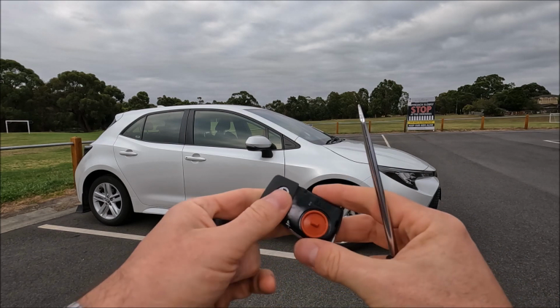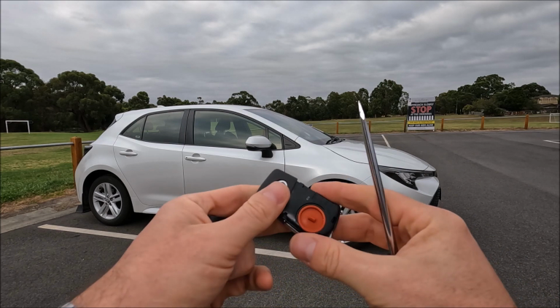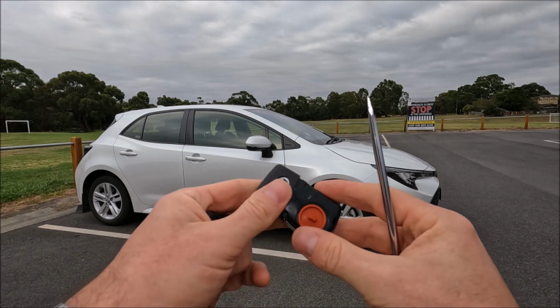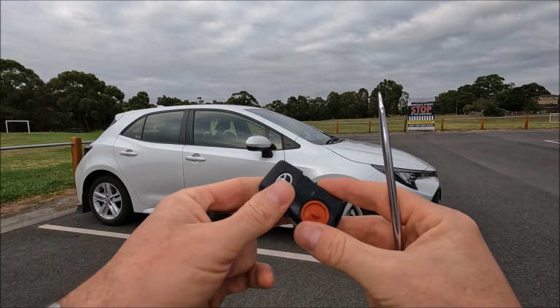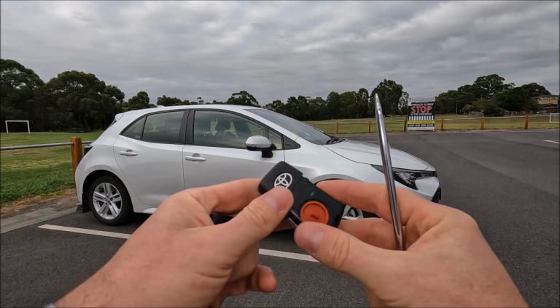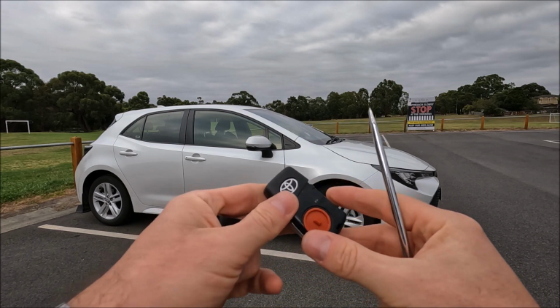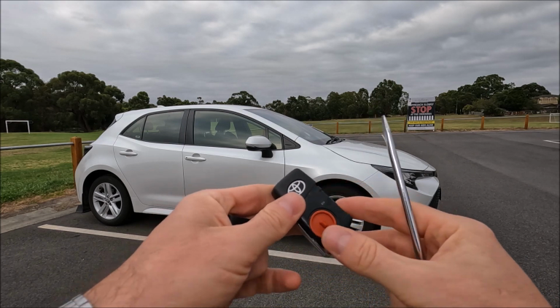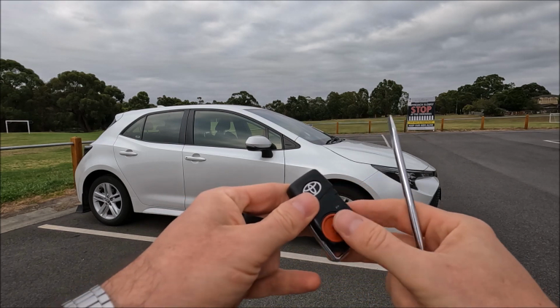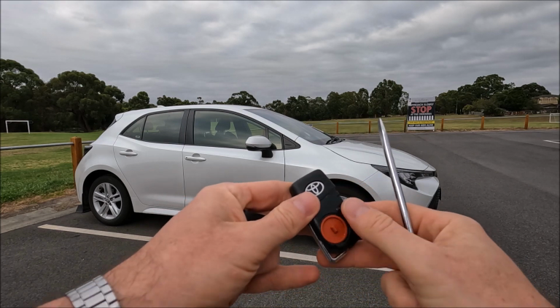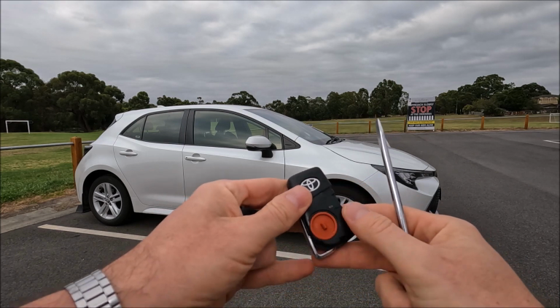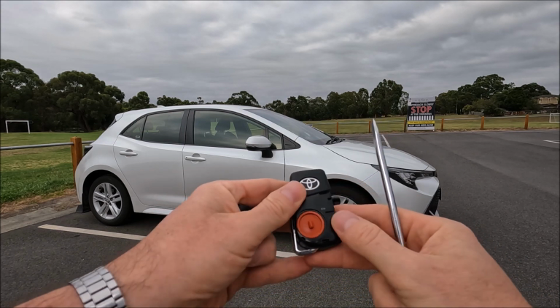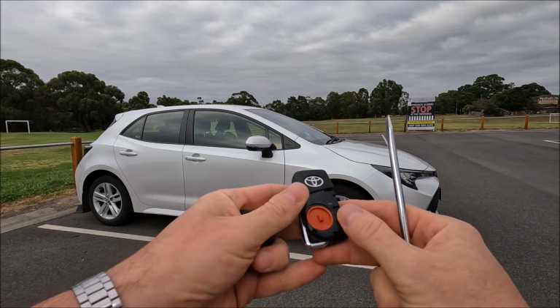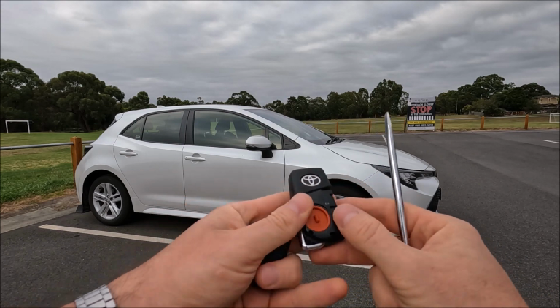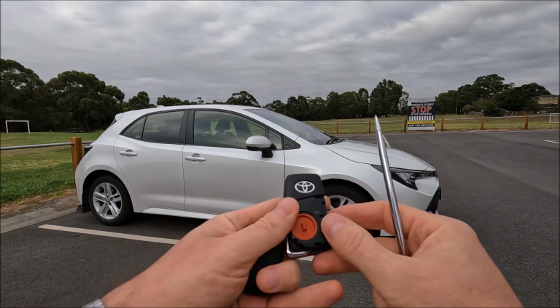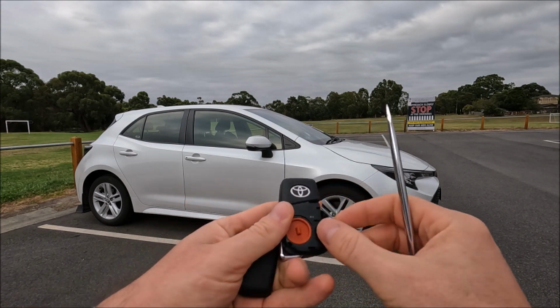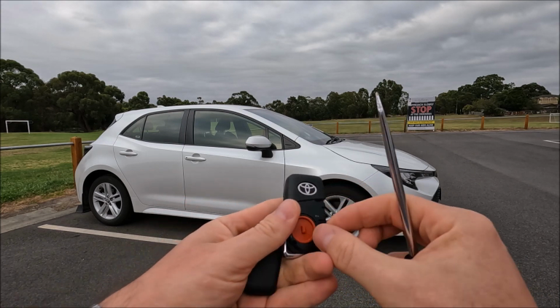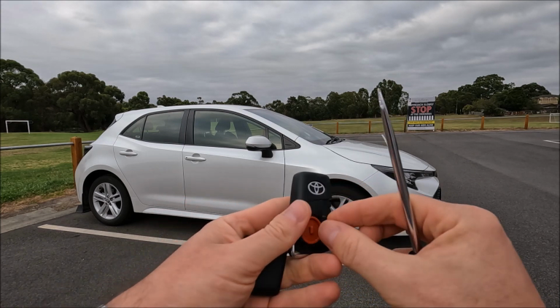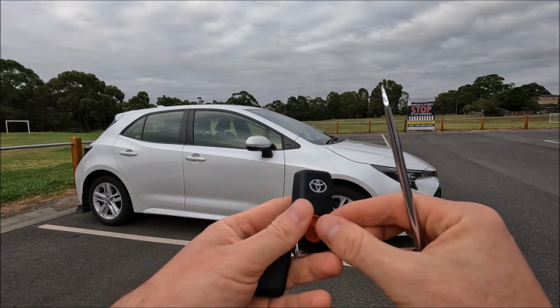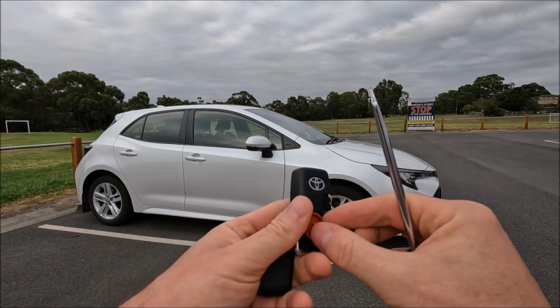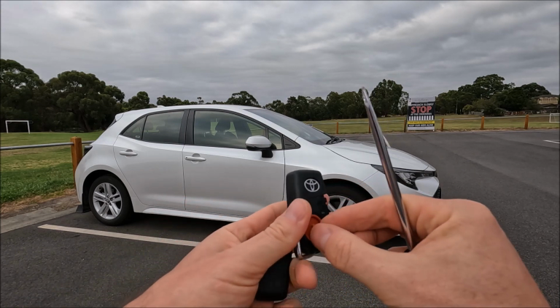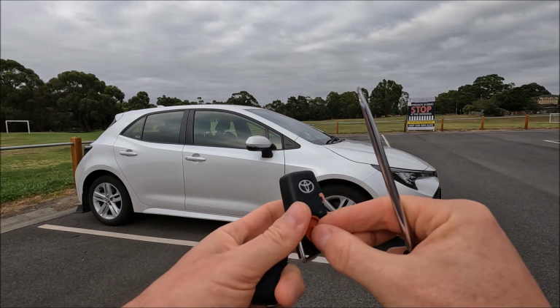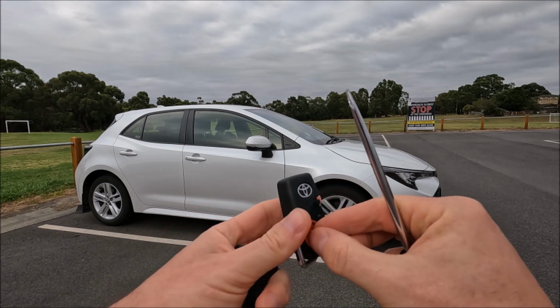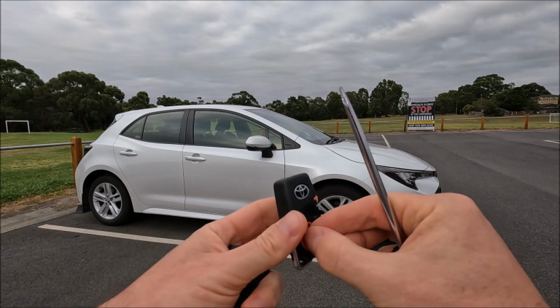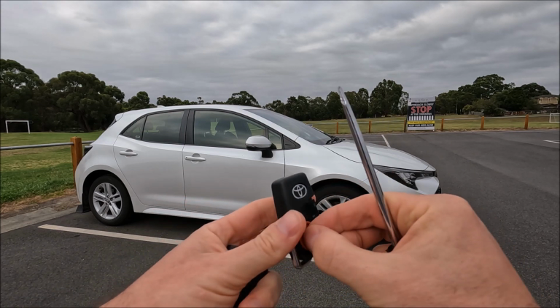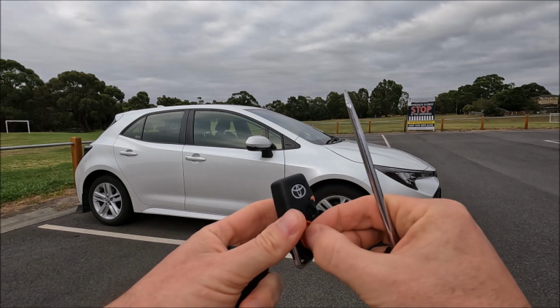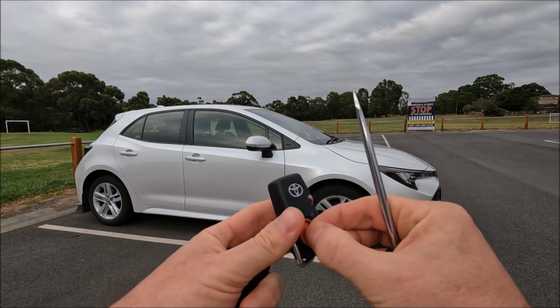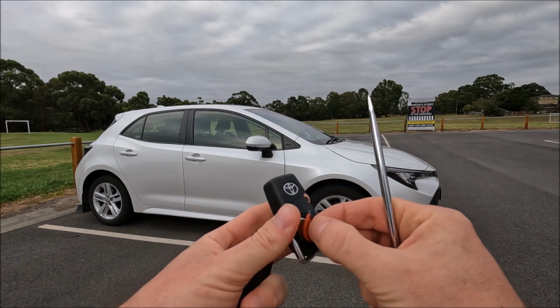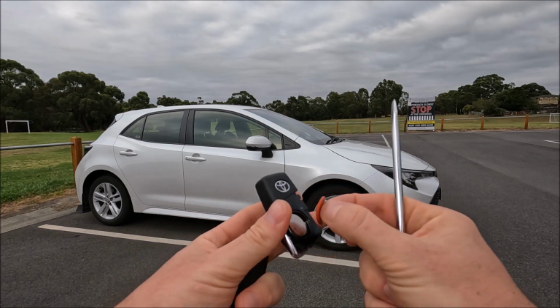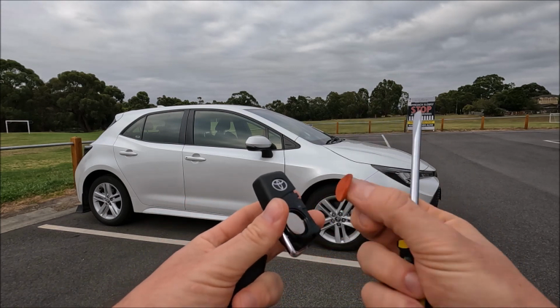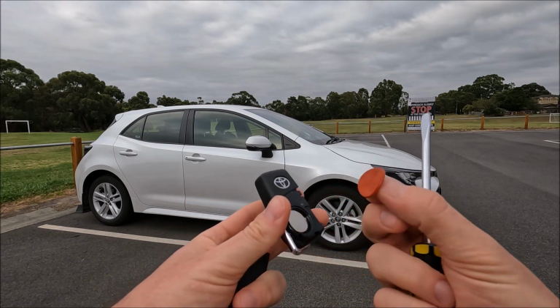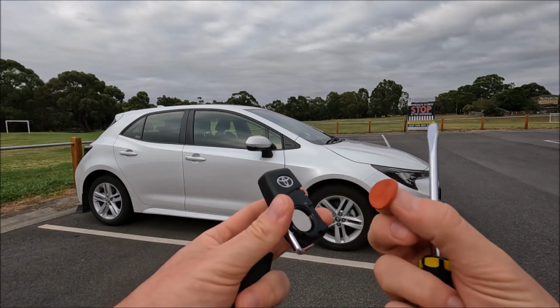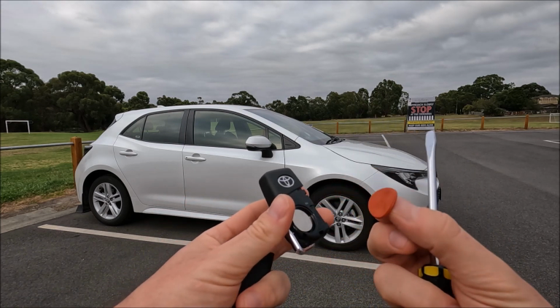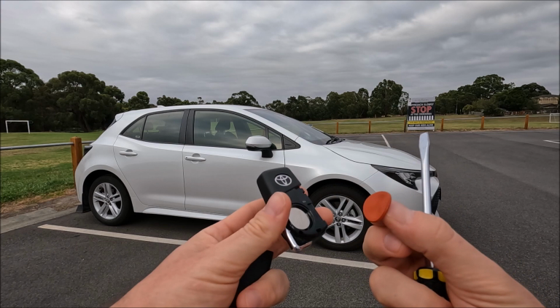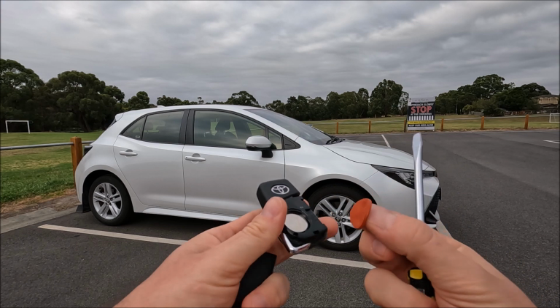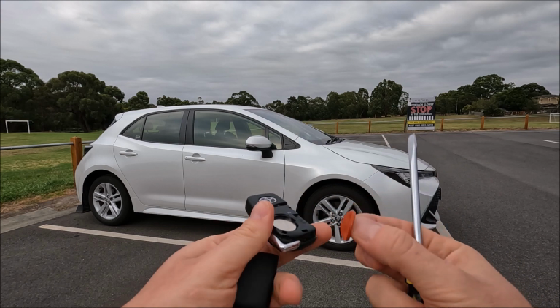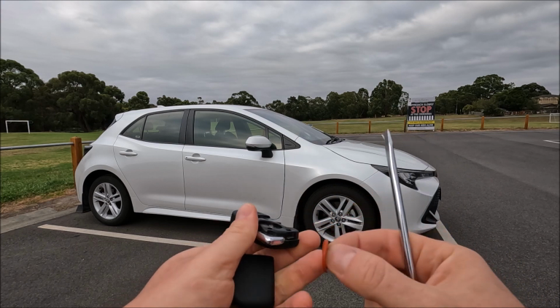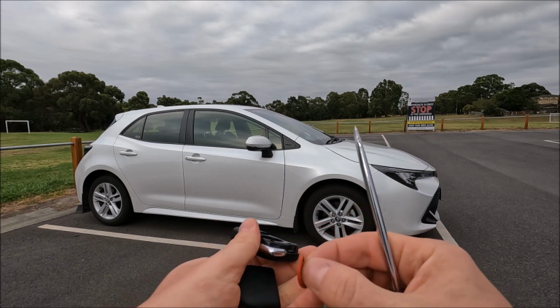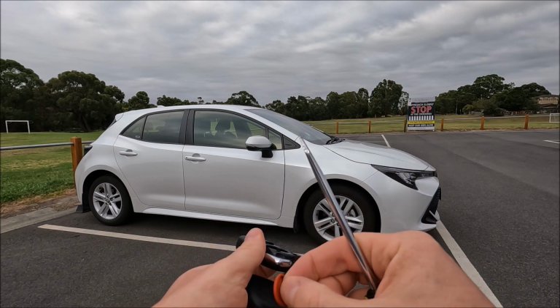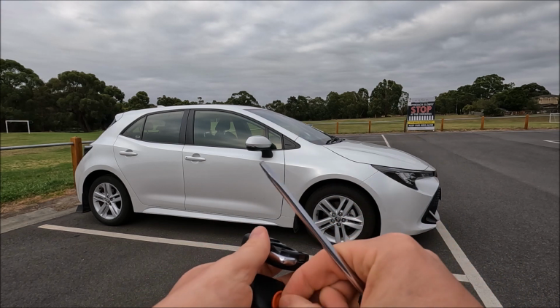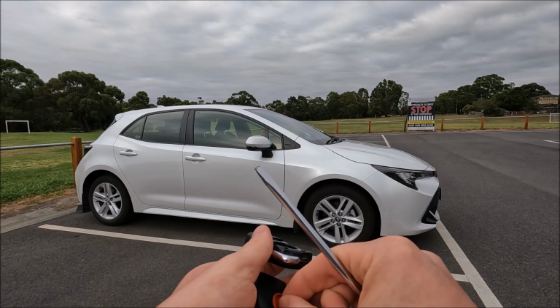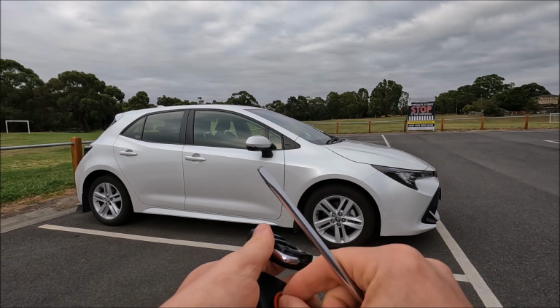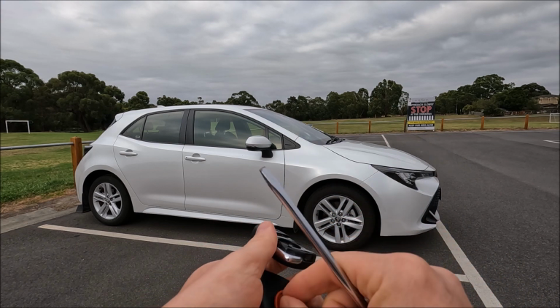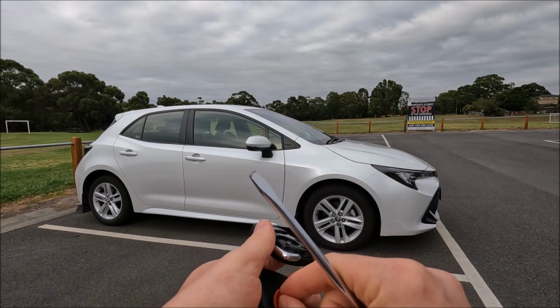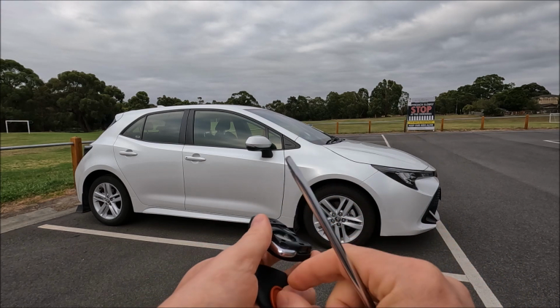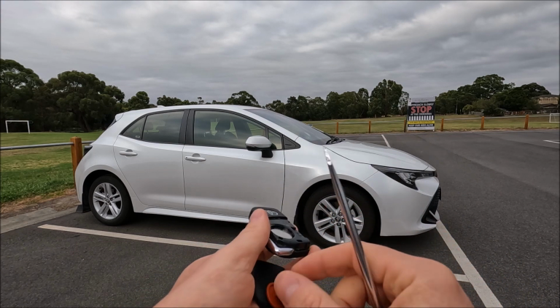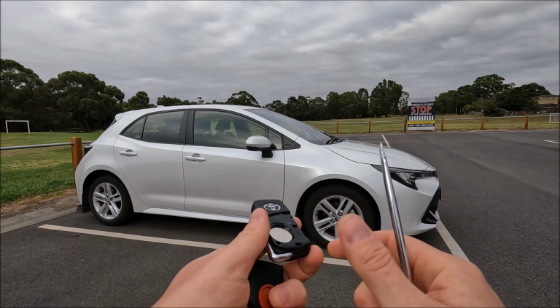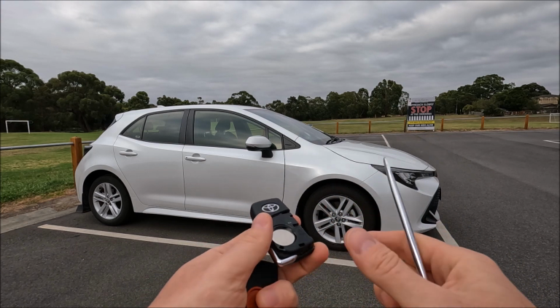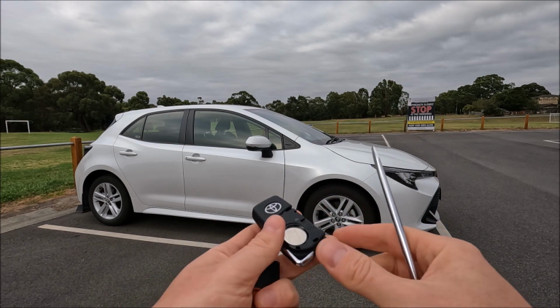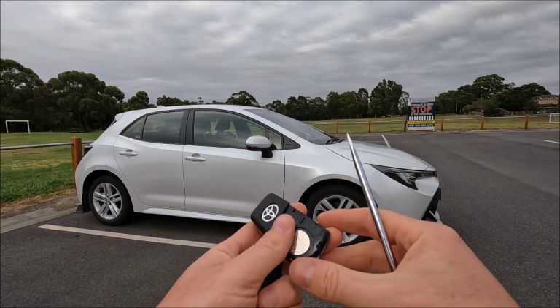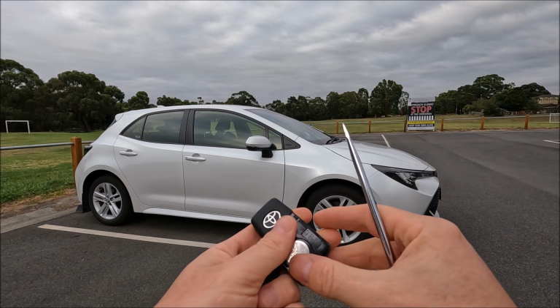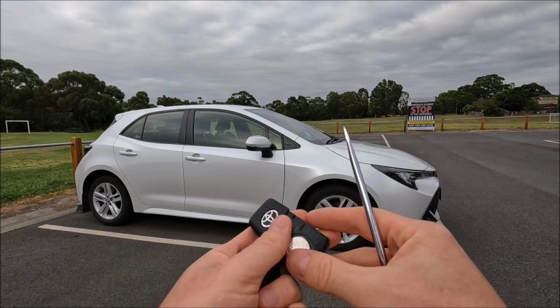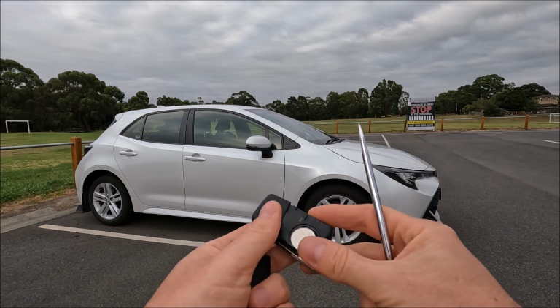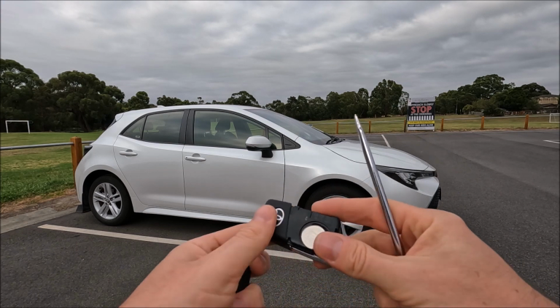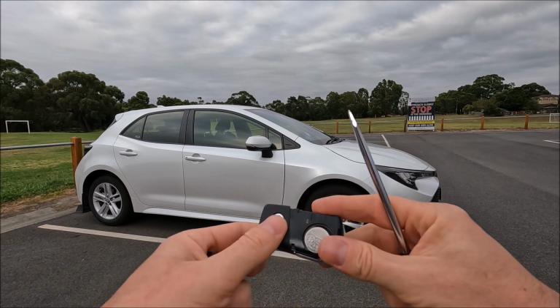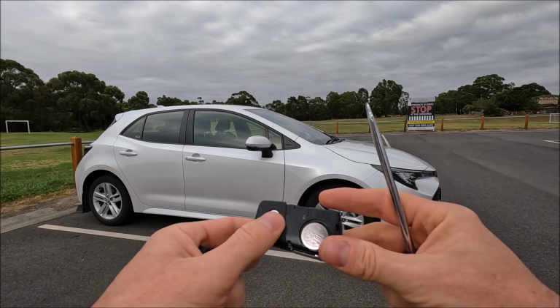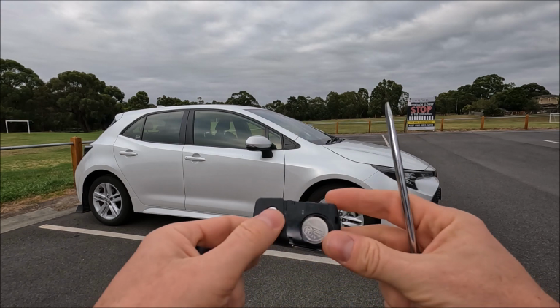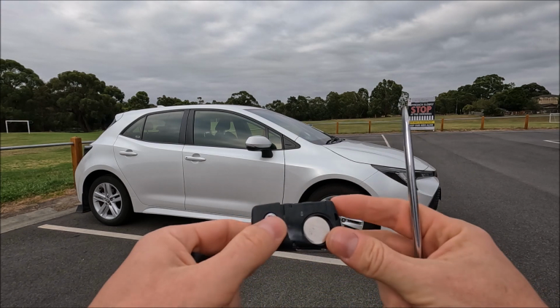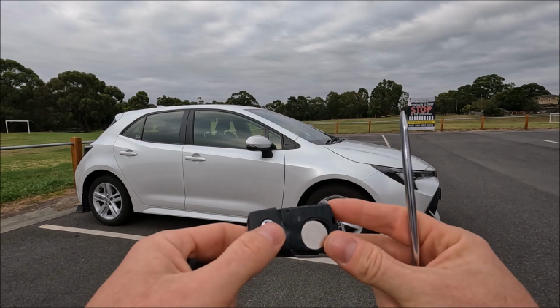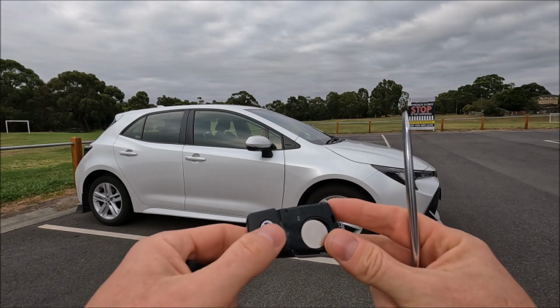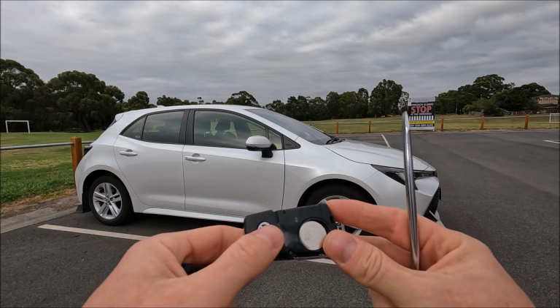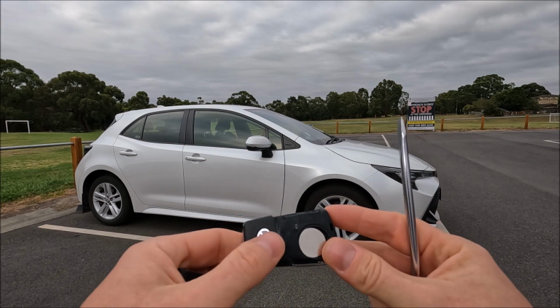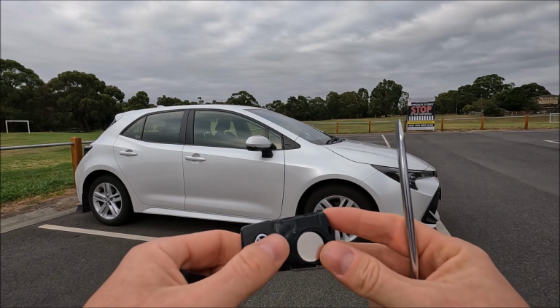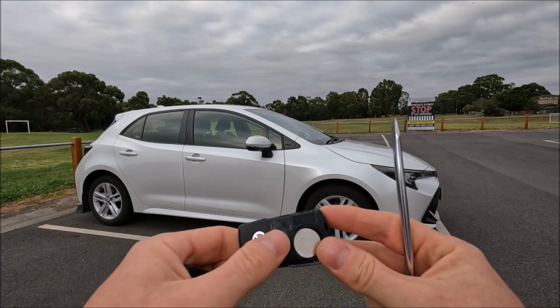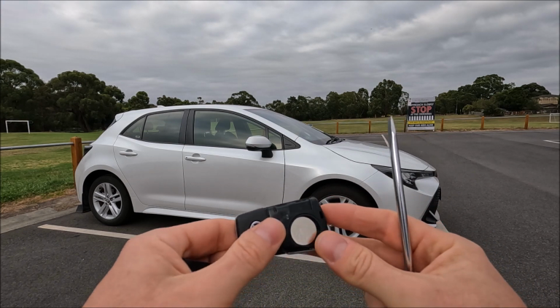That will expose this orange water seal, so we're just going to pull that off nice and easy, and then that exposes our battery.